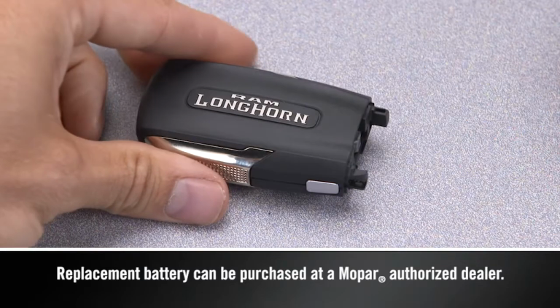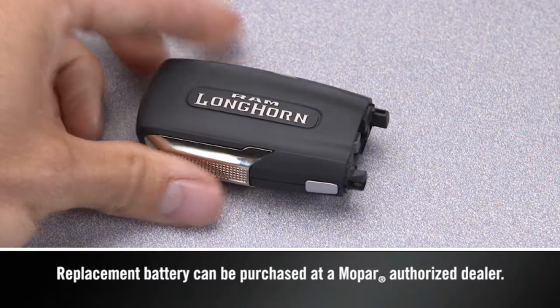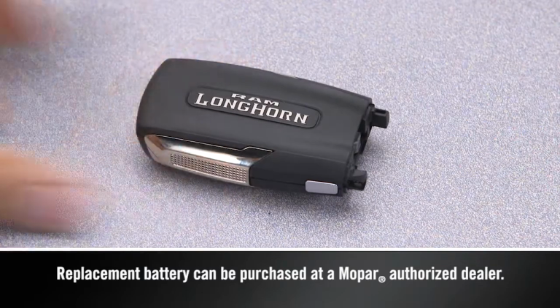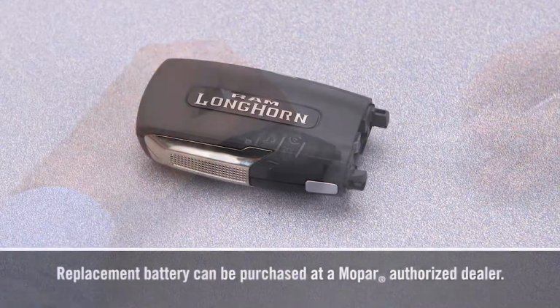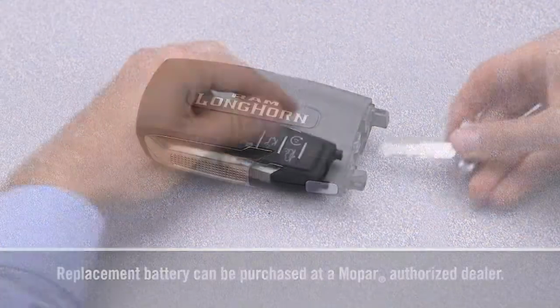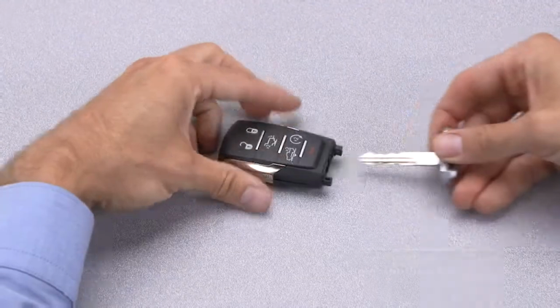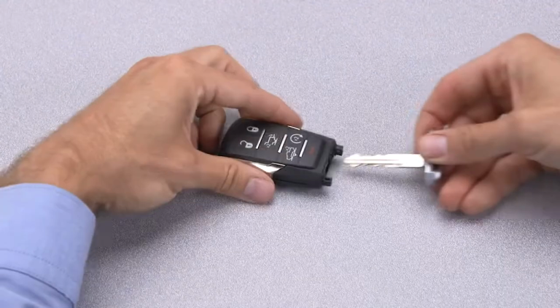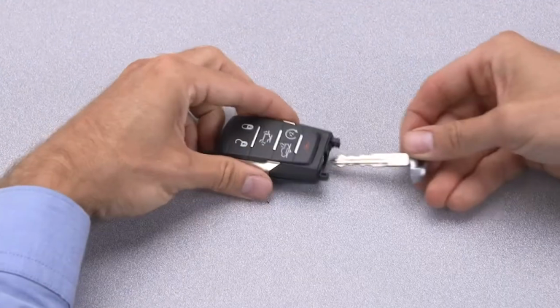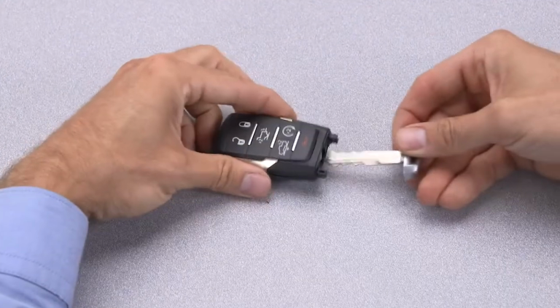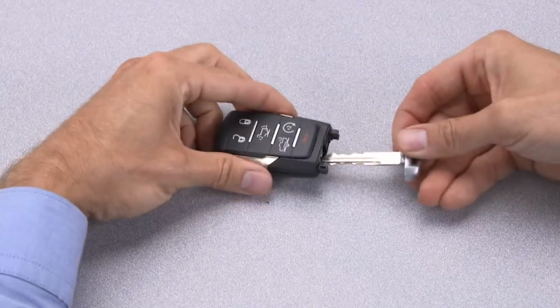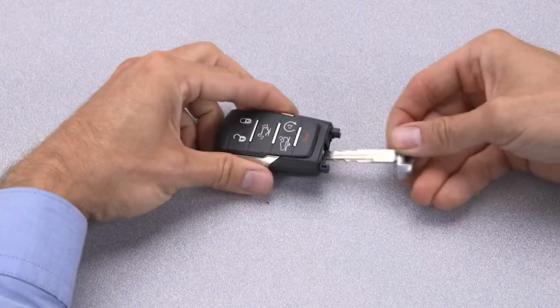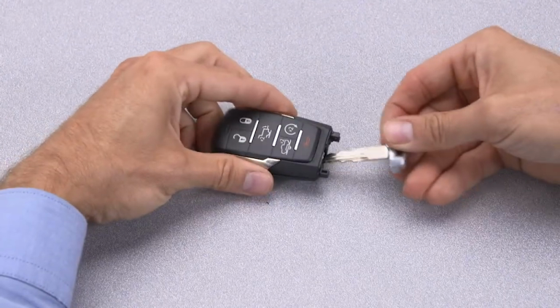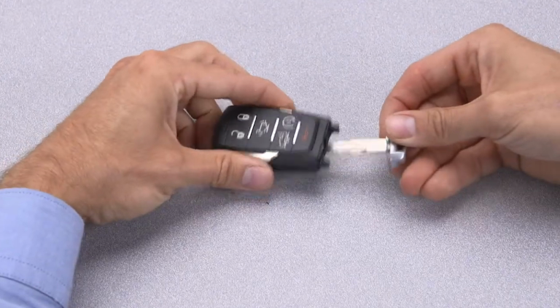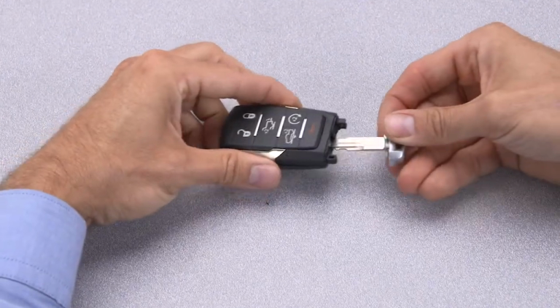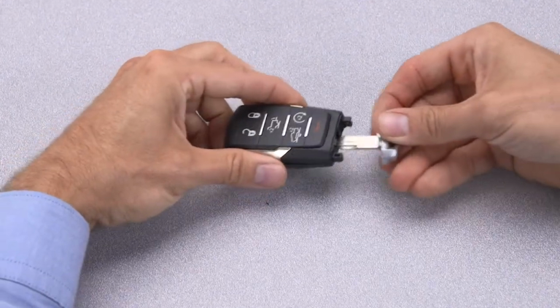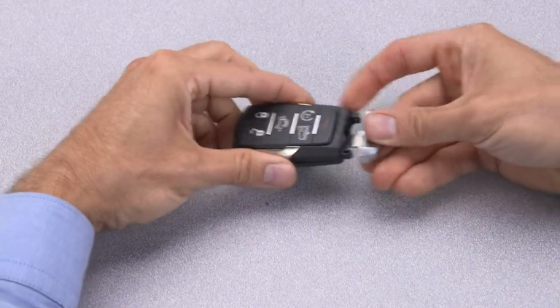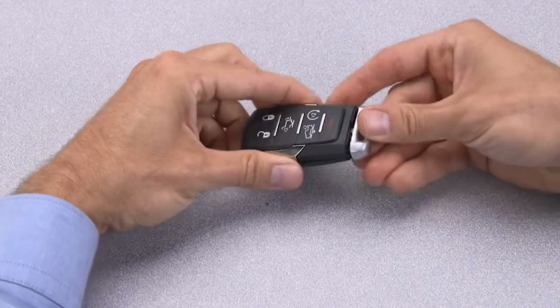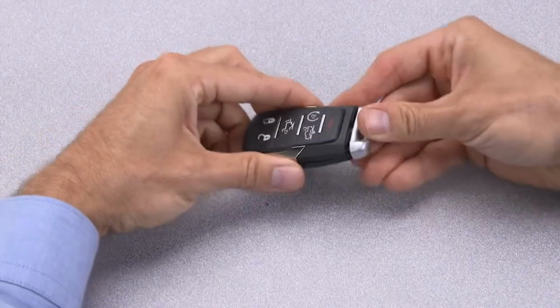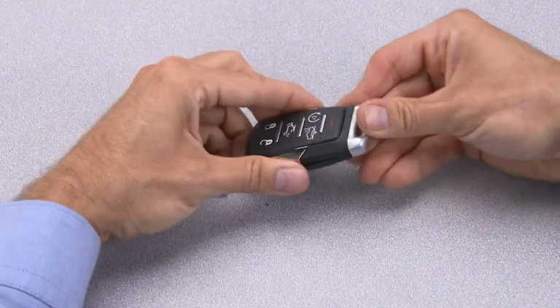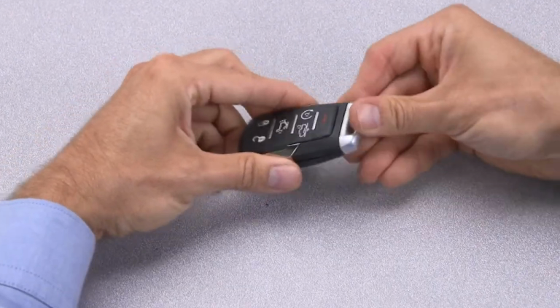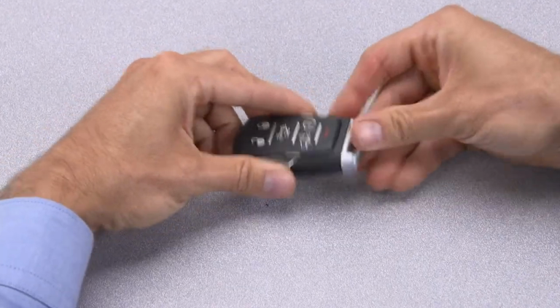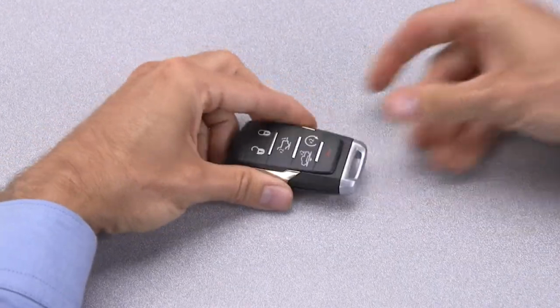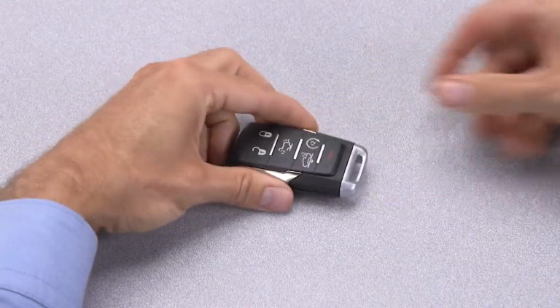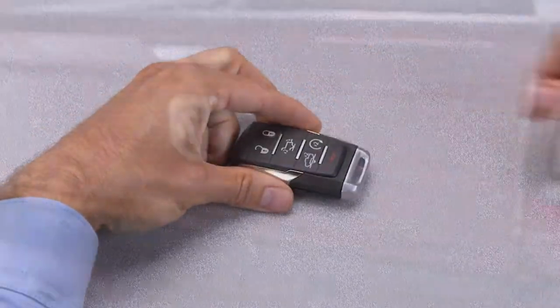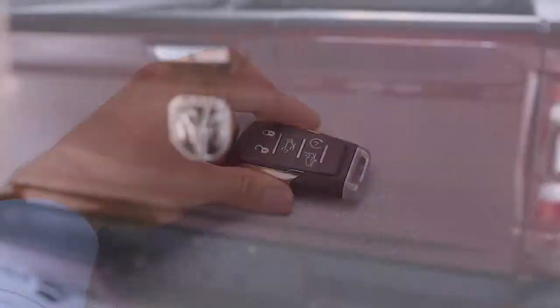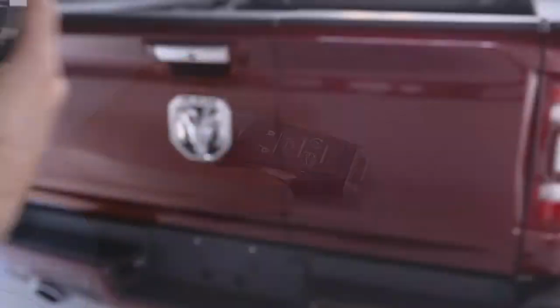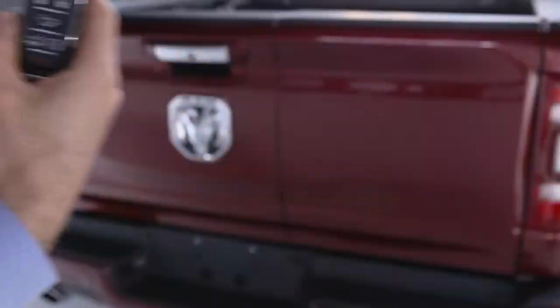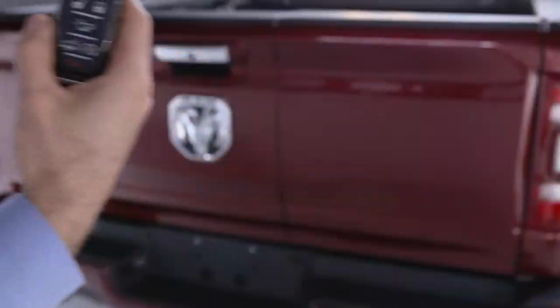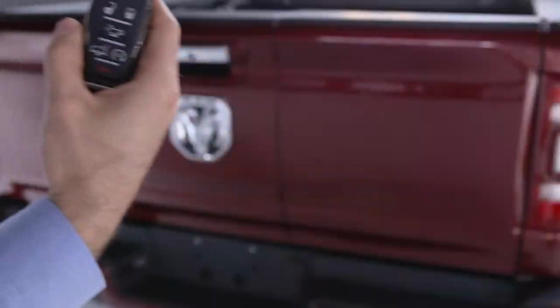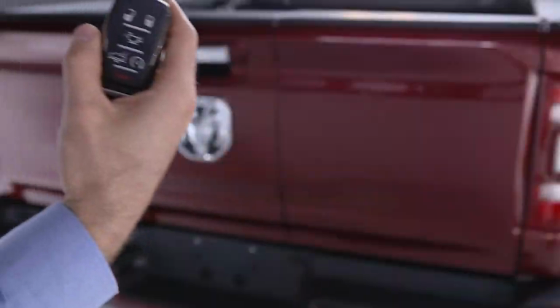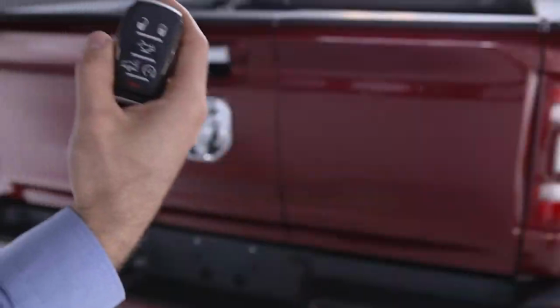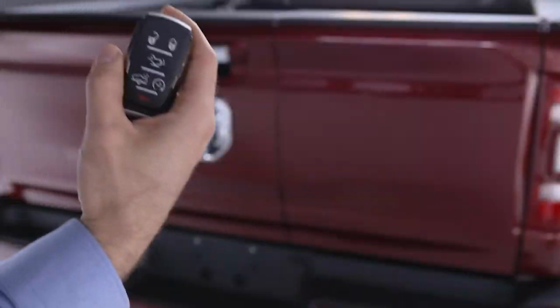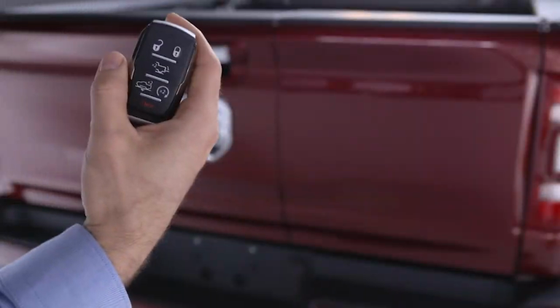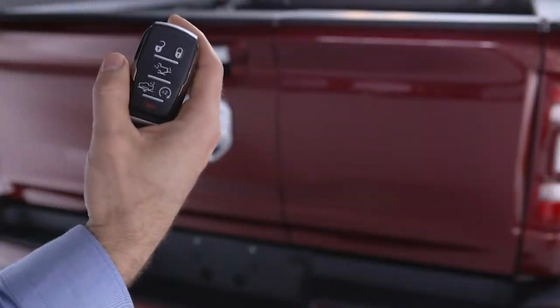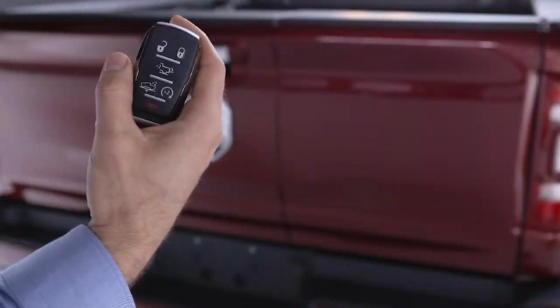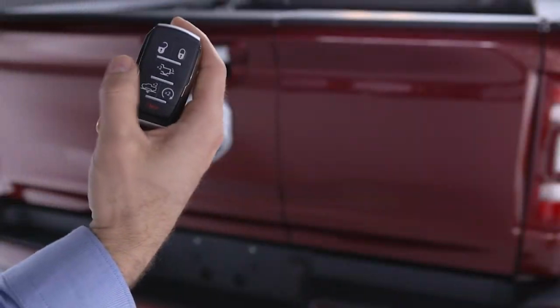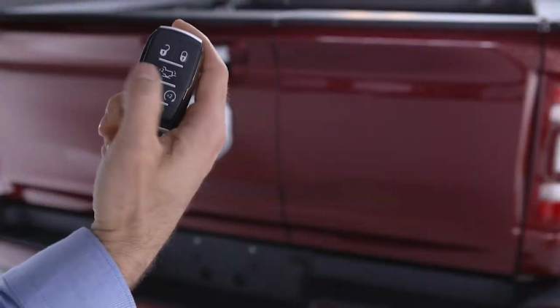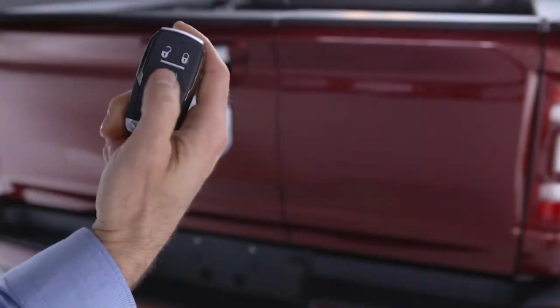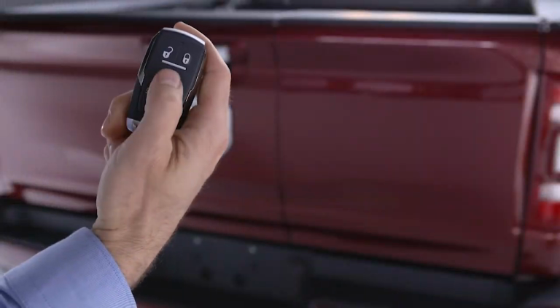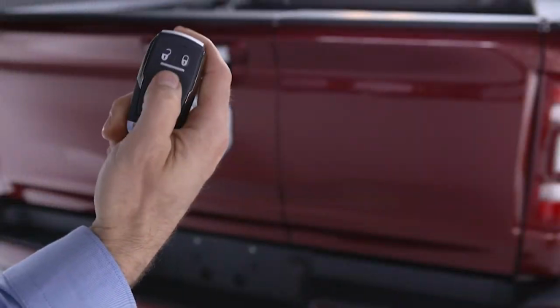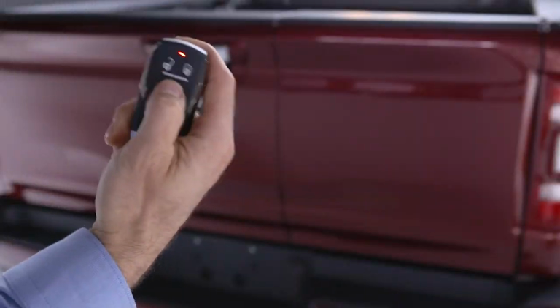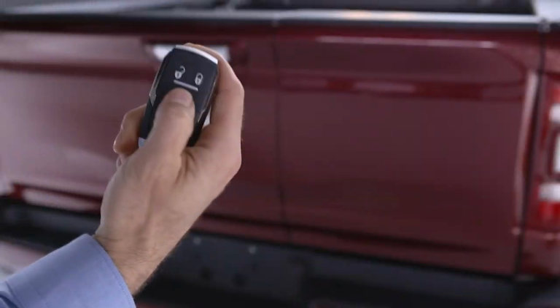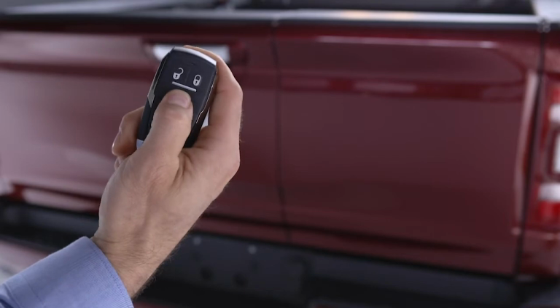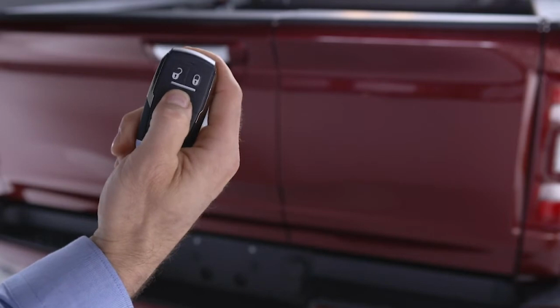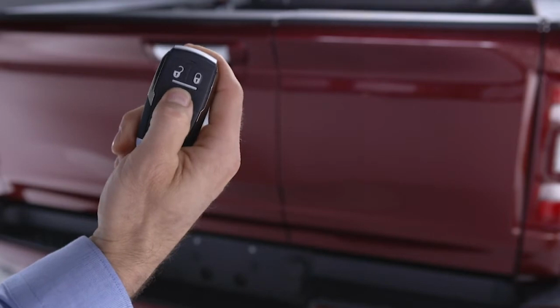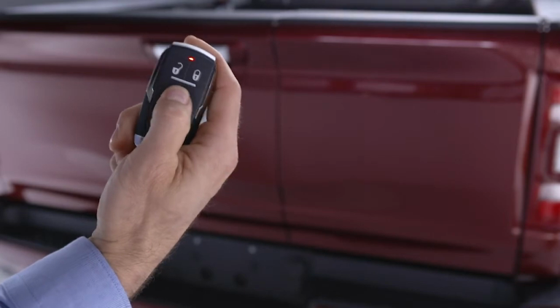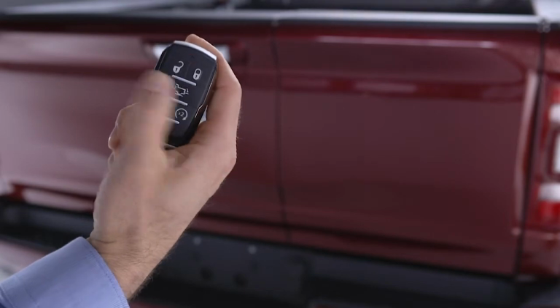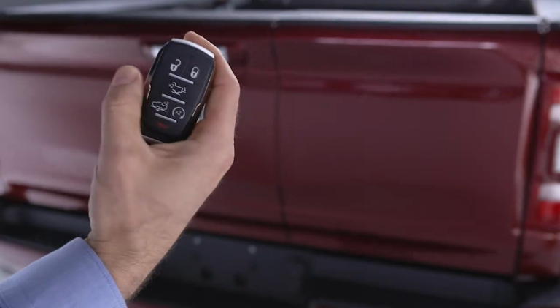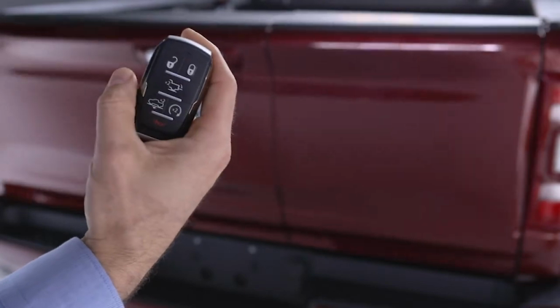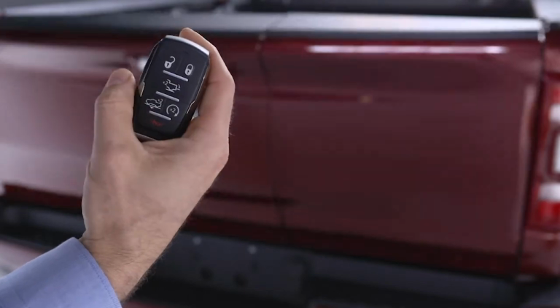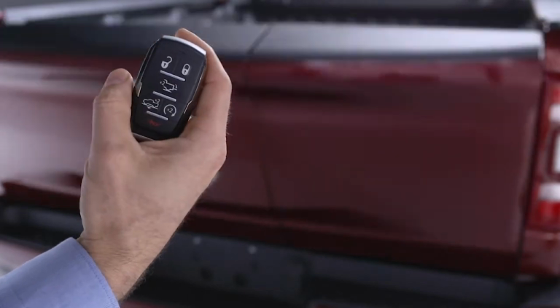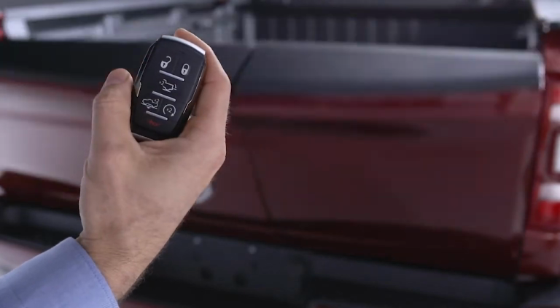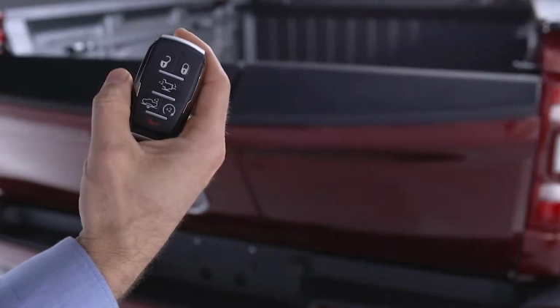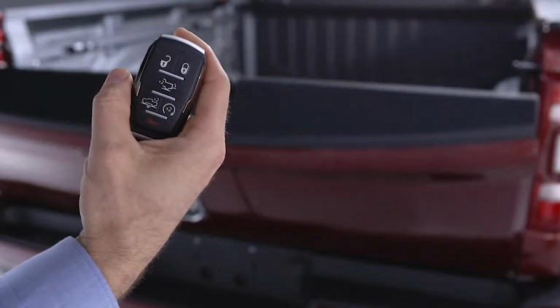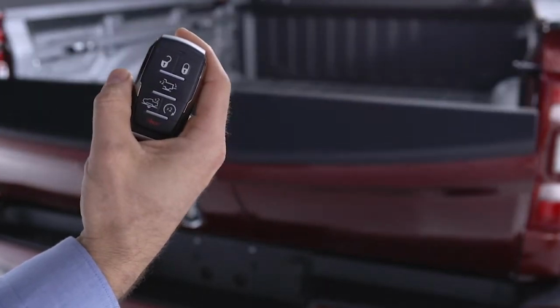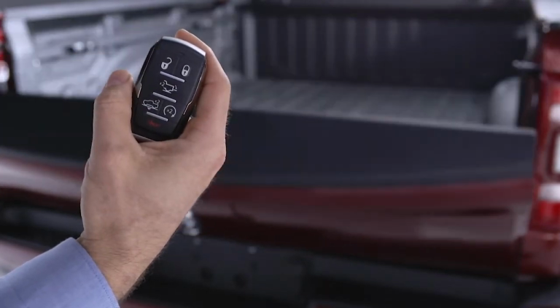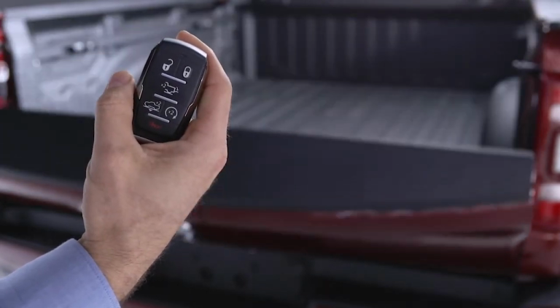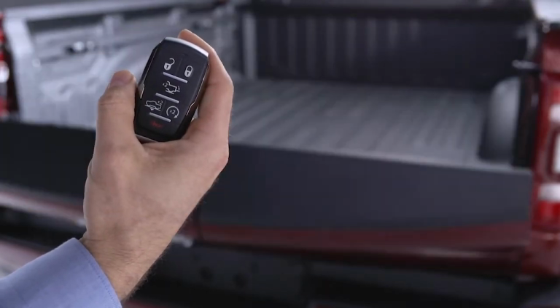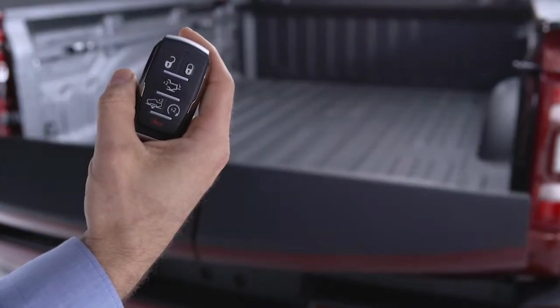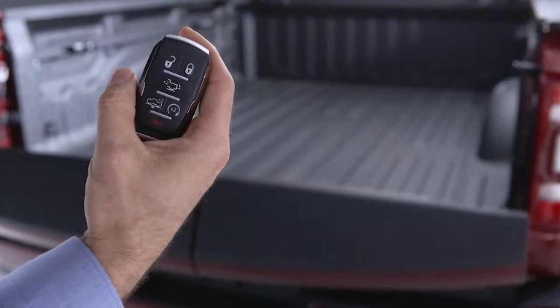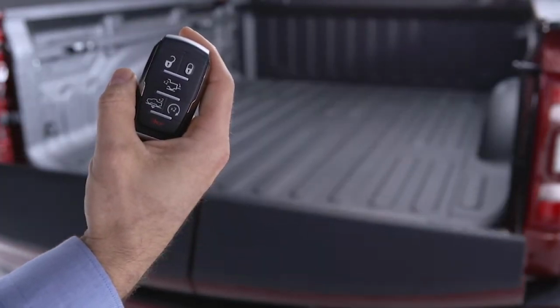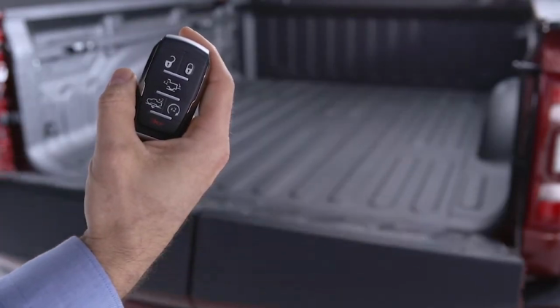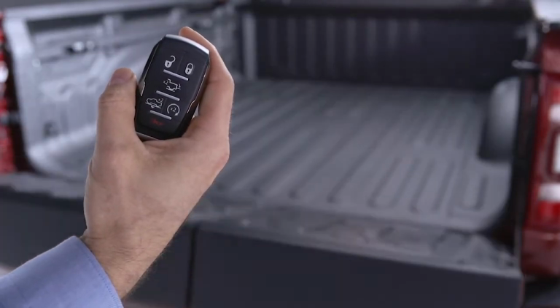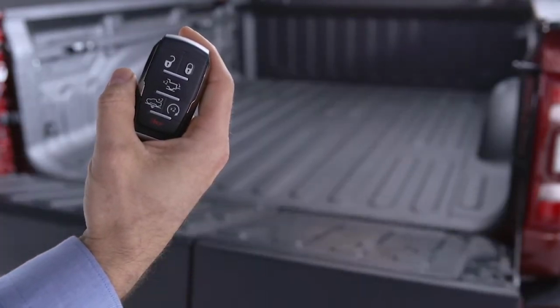Now, just reinsert the emergency key and test the key fob by pressing a button. If the LED light blinks, you're good to go.